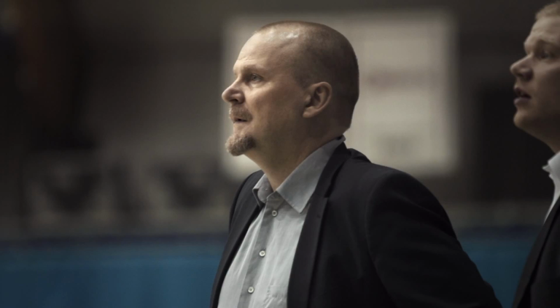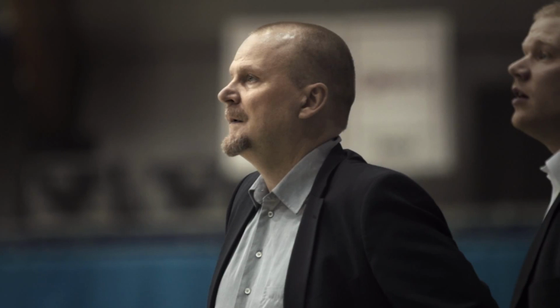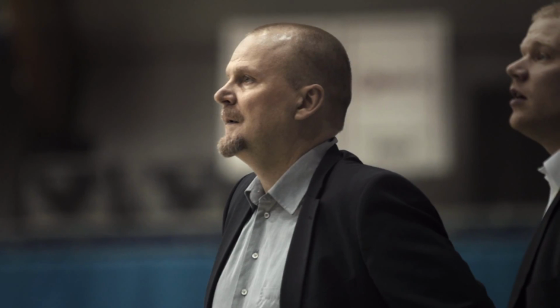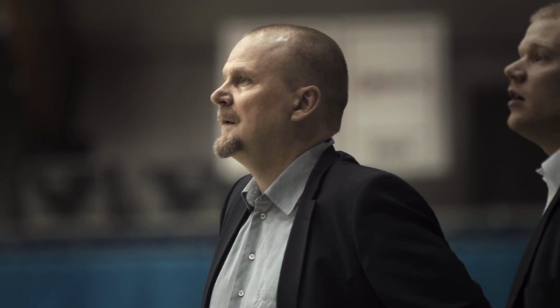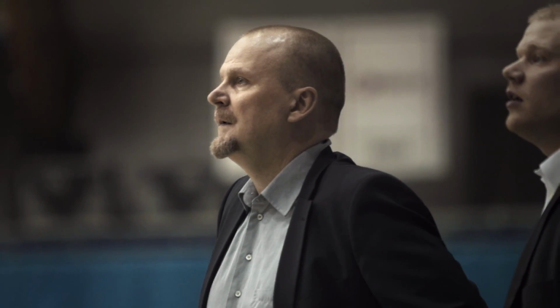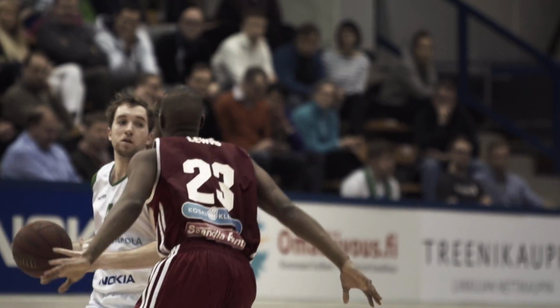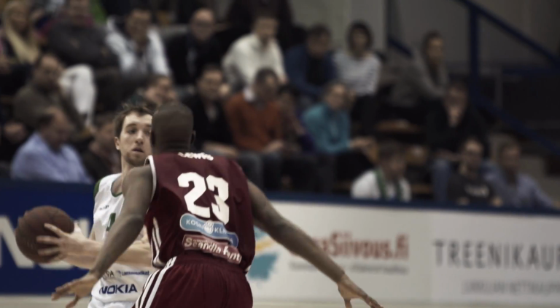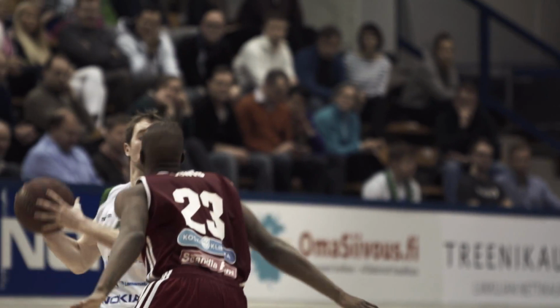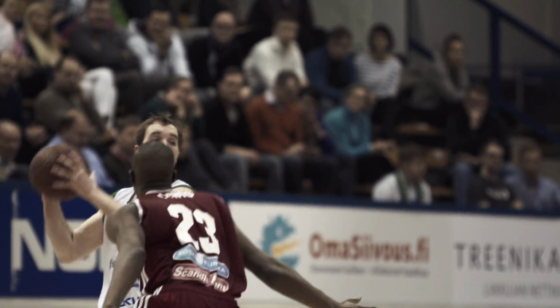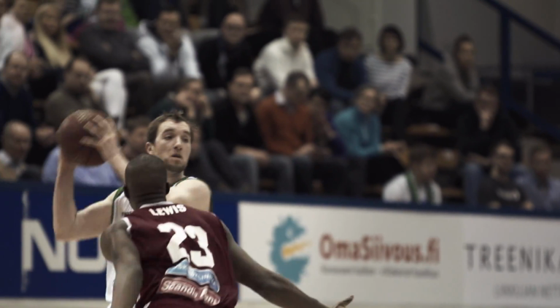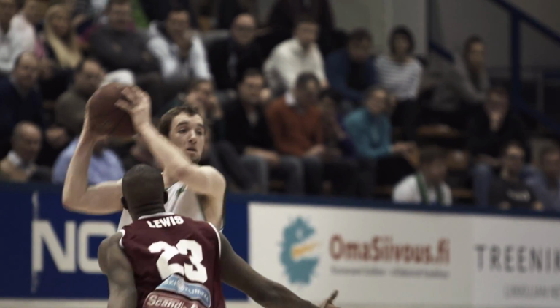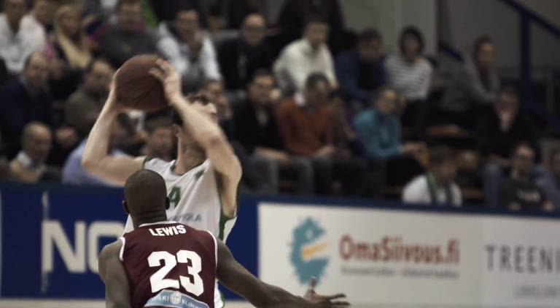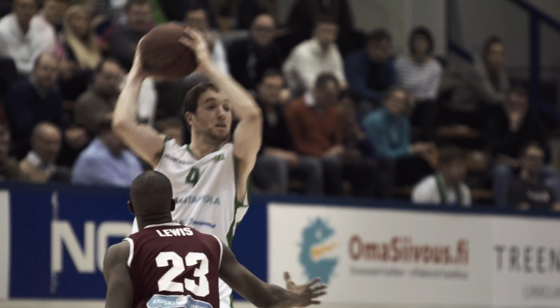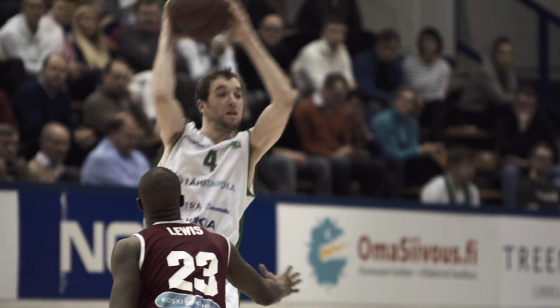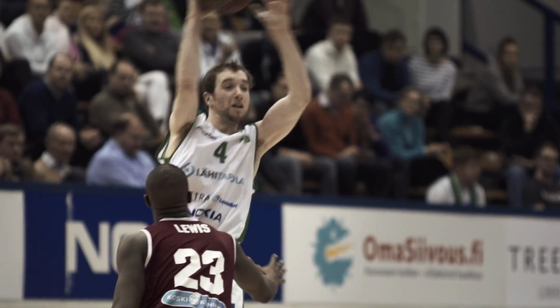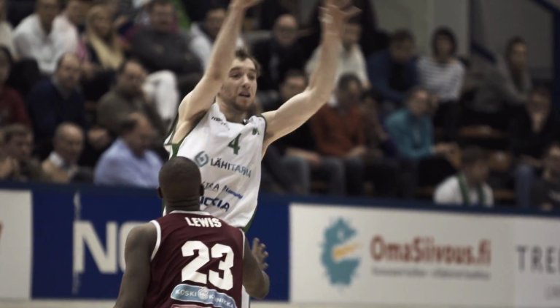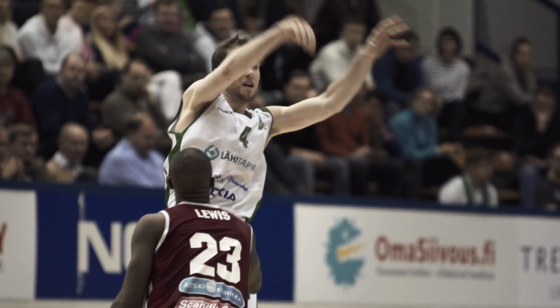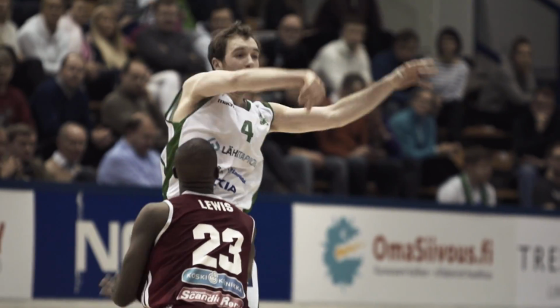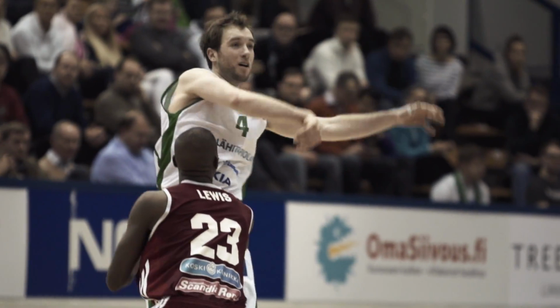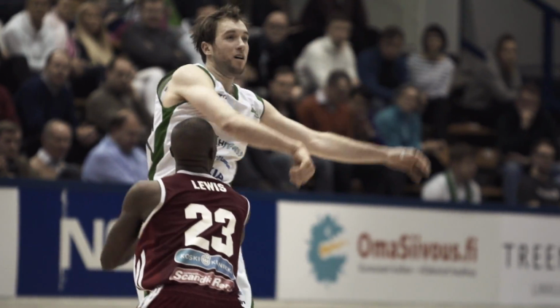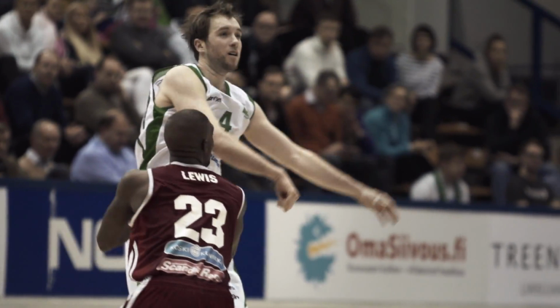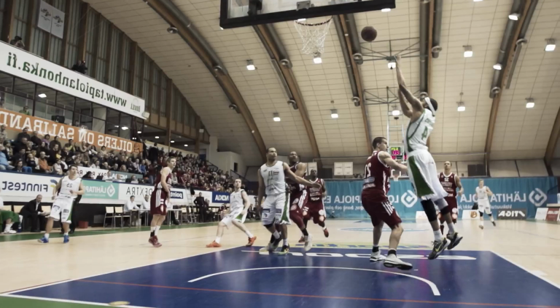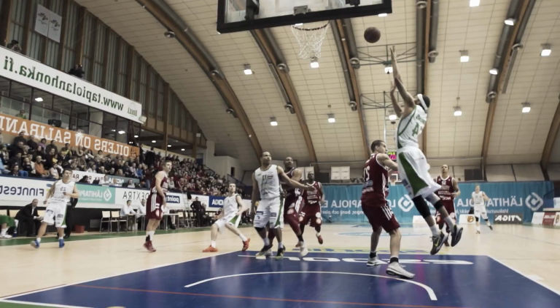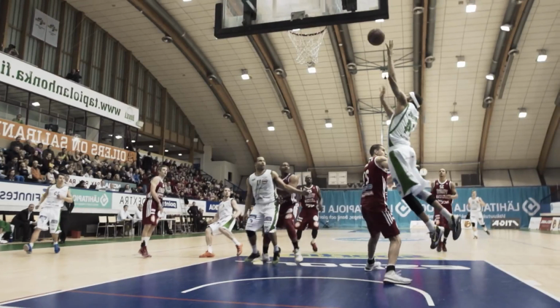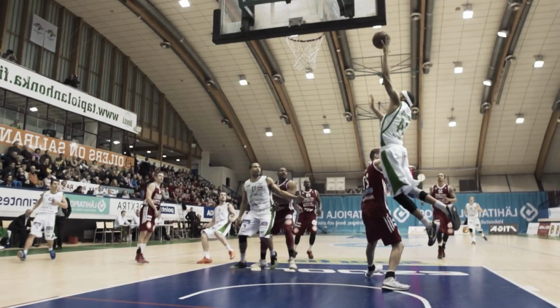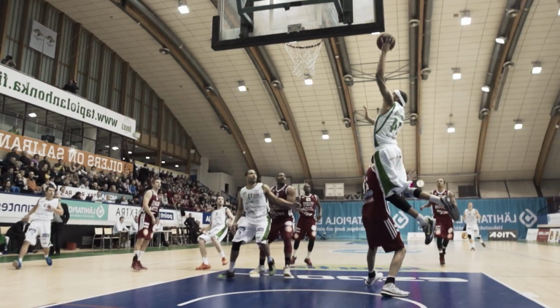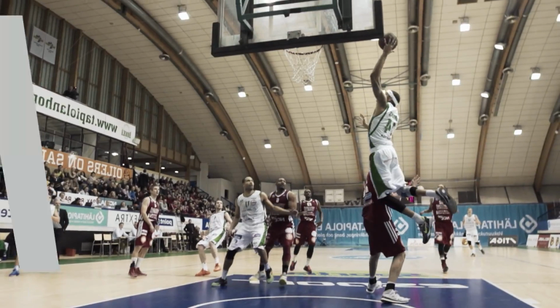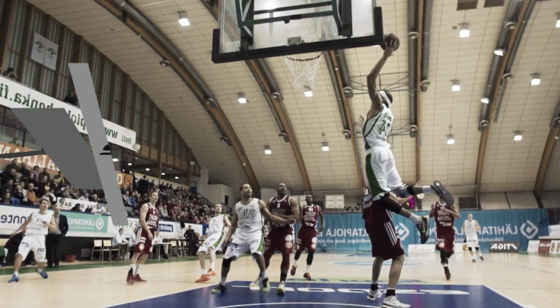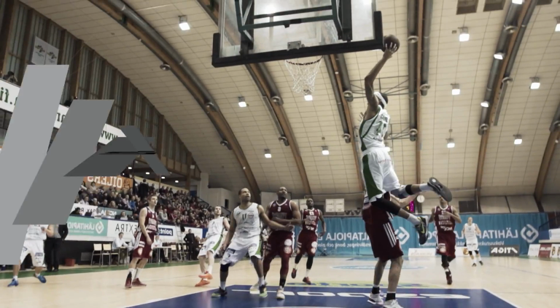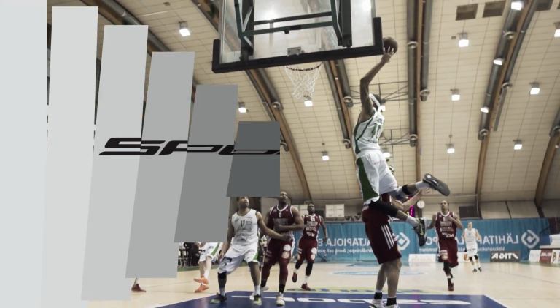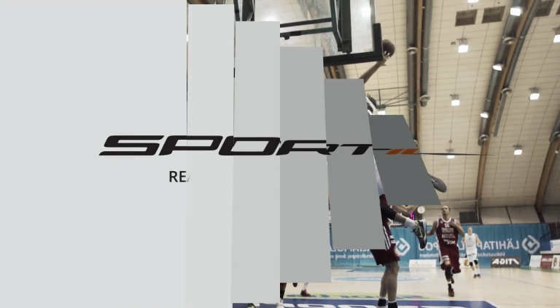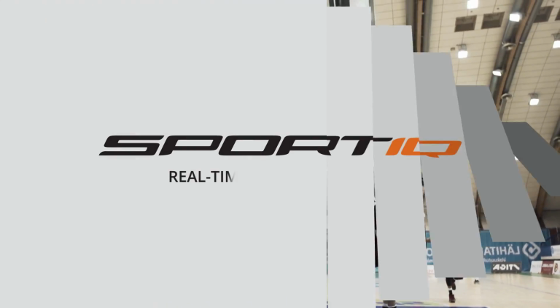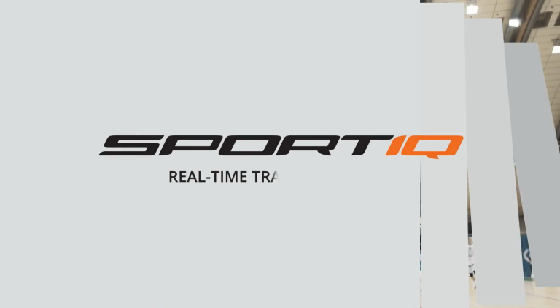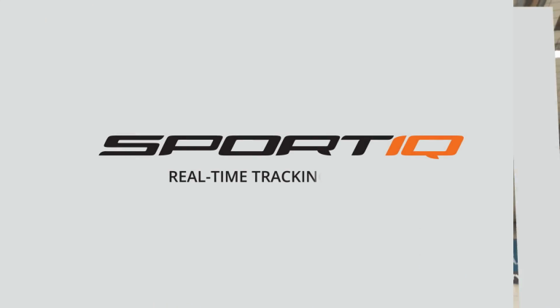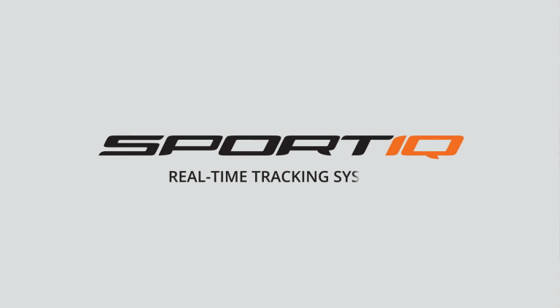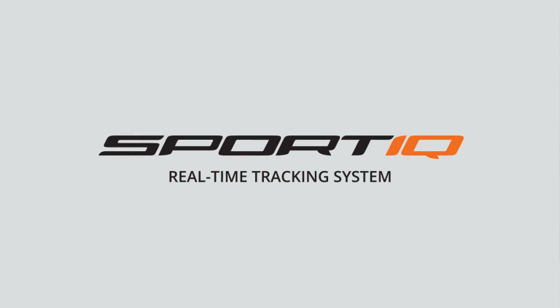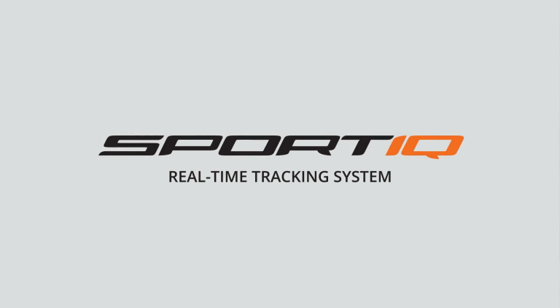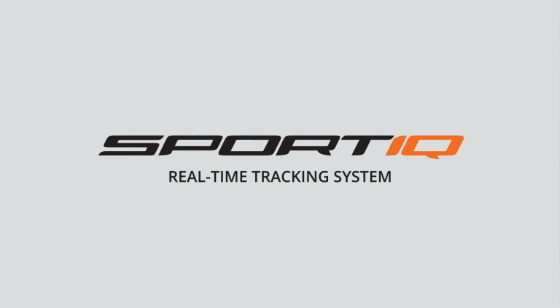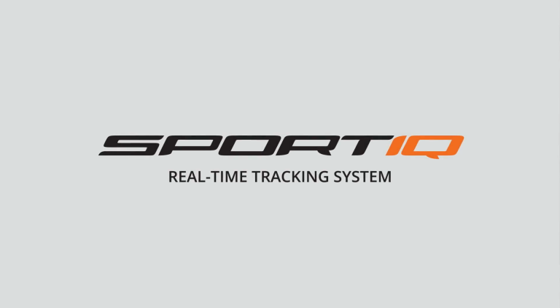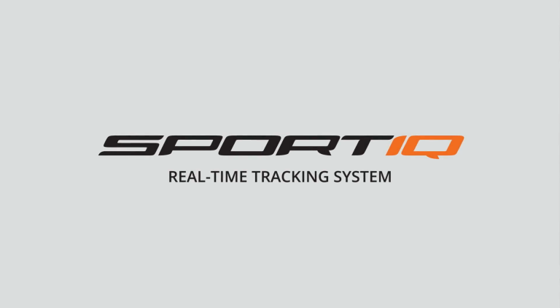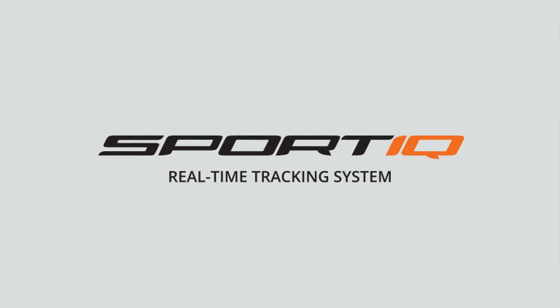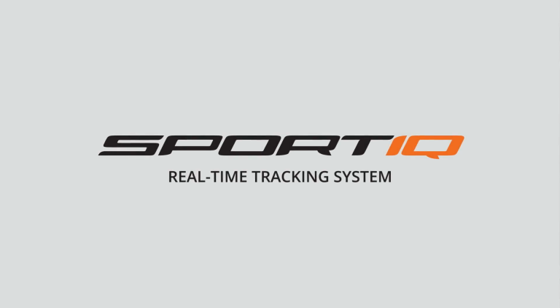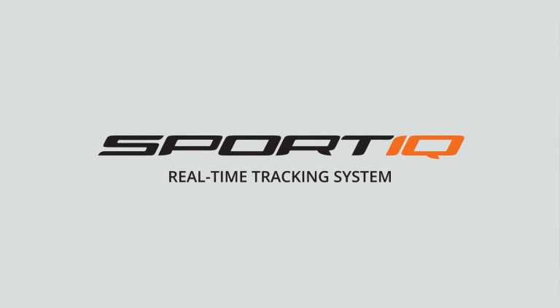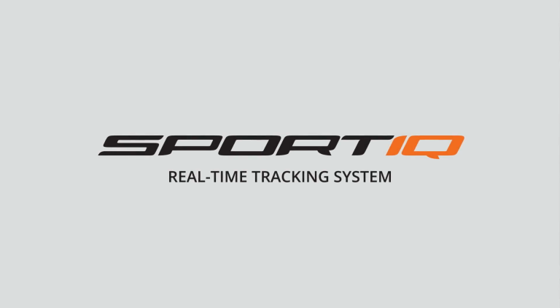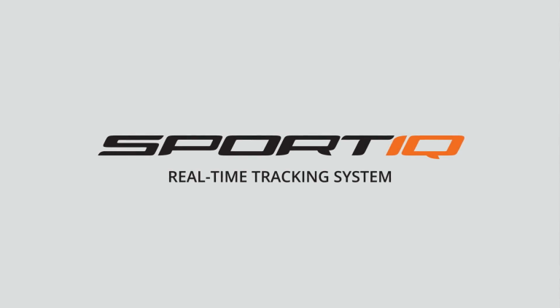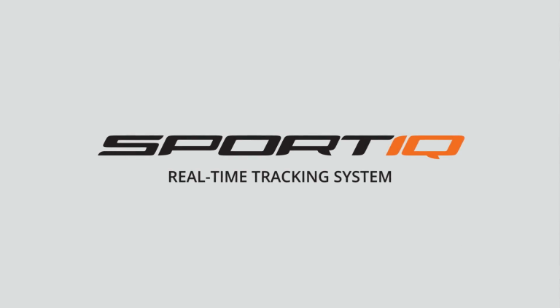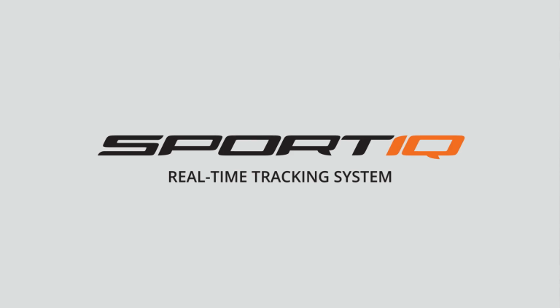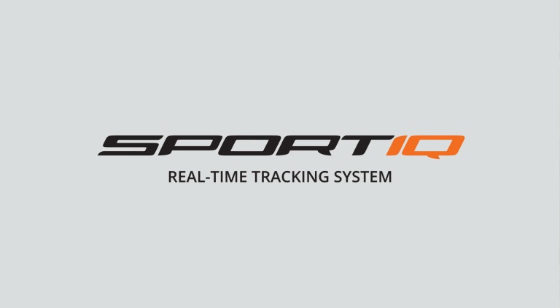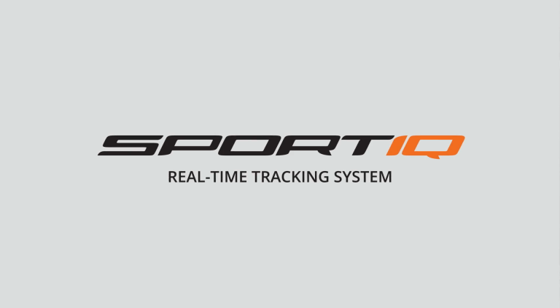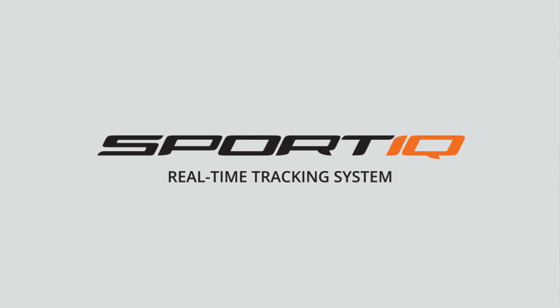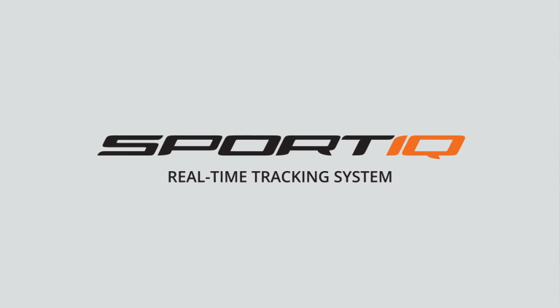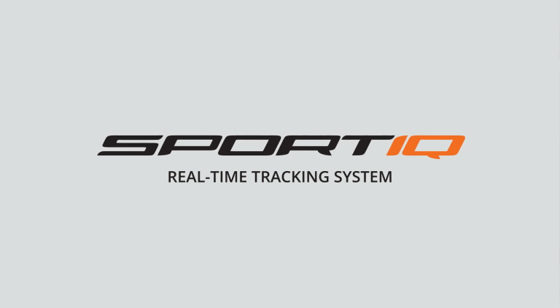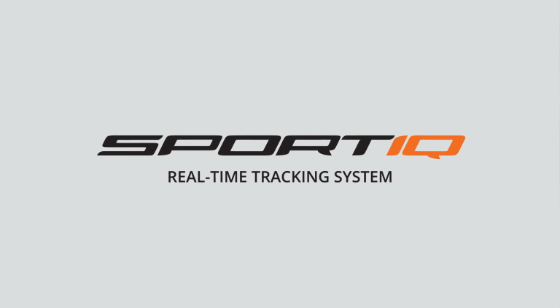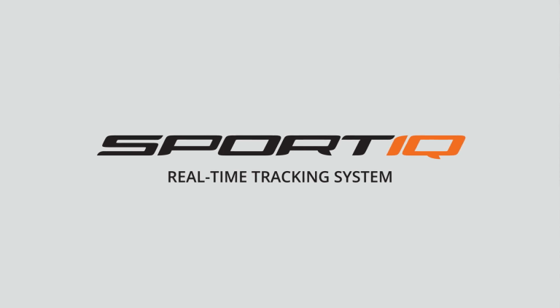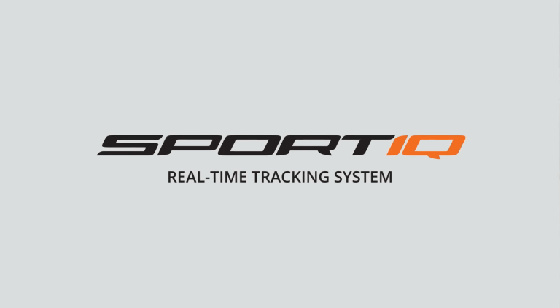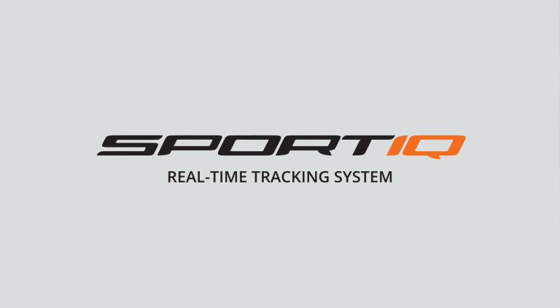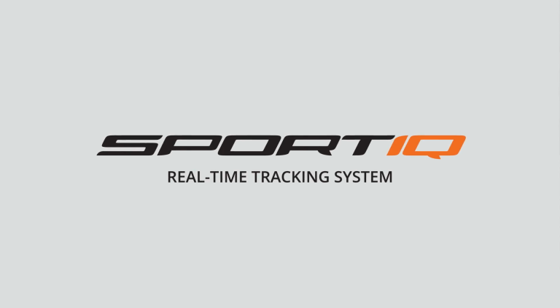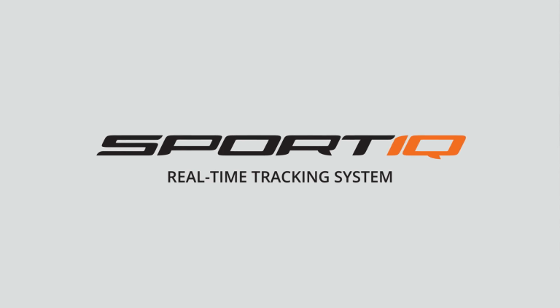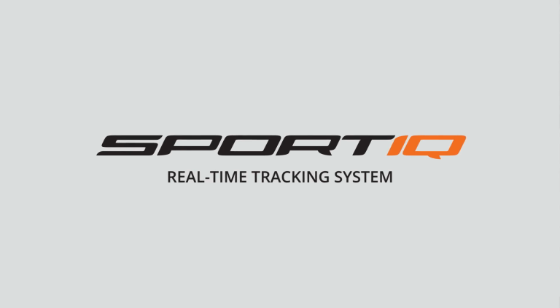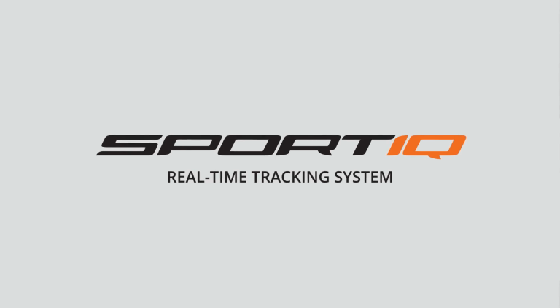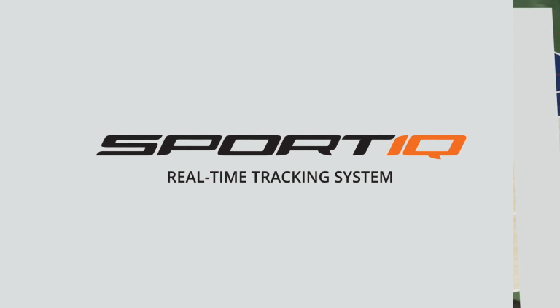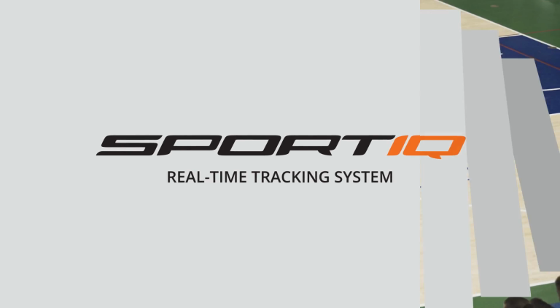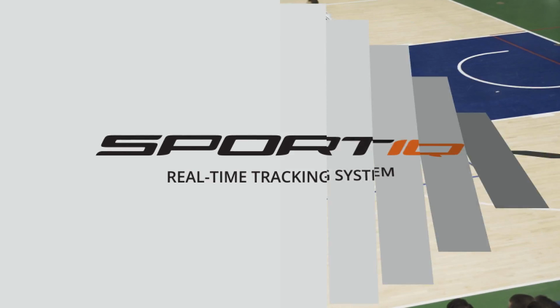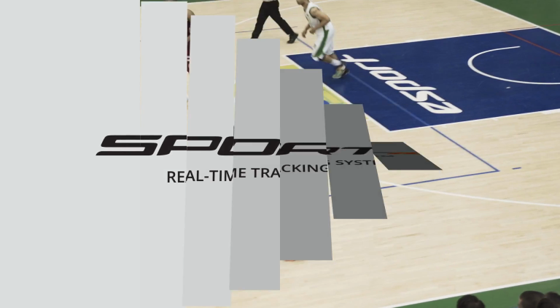Discover the patterns of the game with instant gameplay data from the SportIQ real-time tracking system. Be ready to analyze the game.